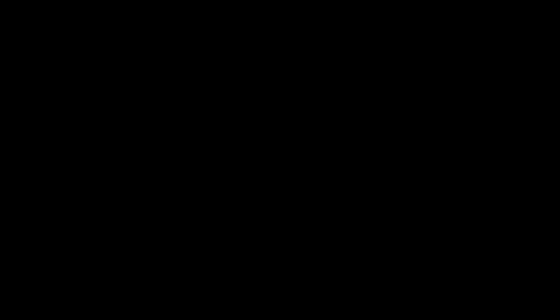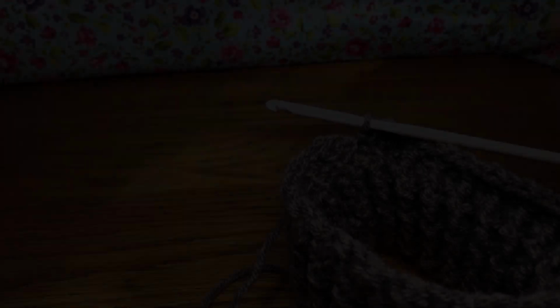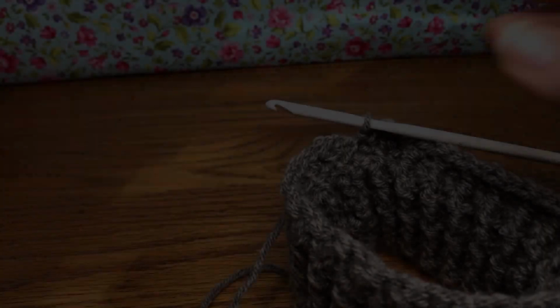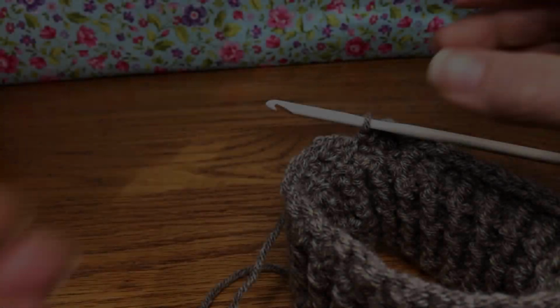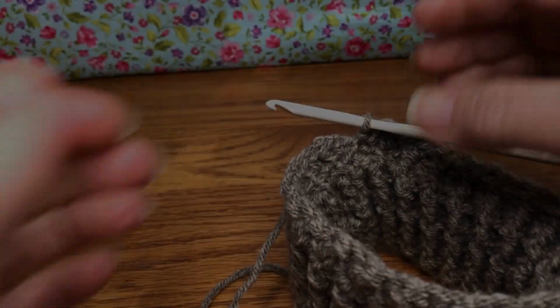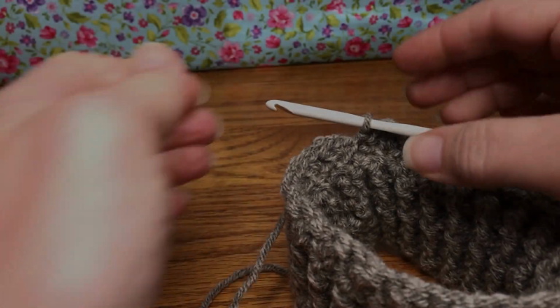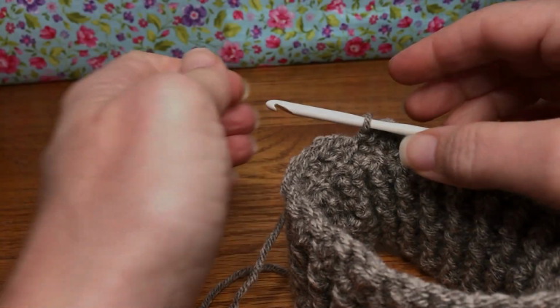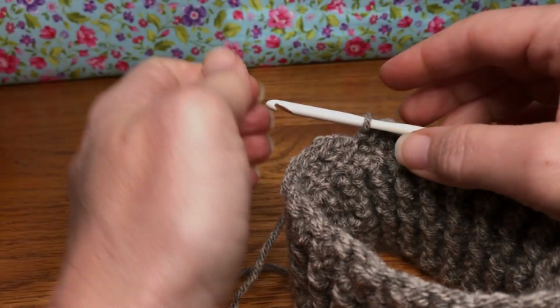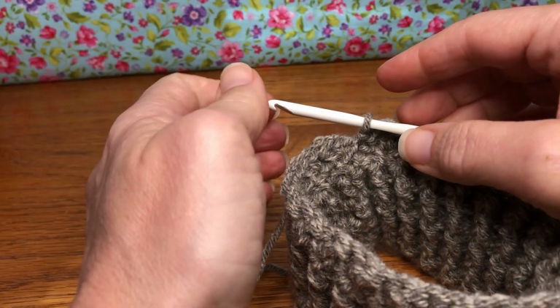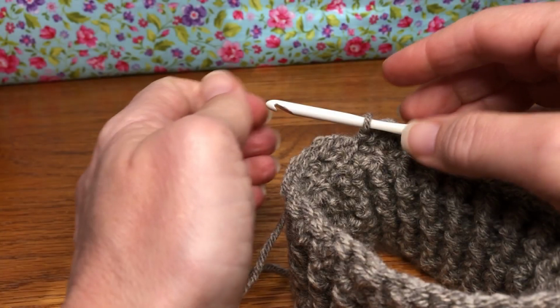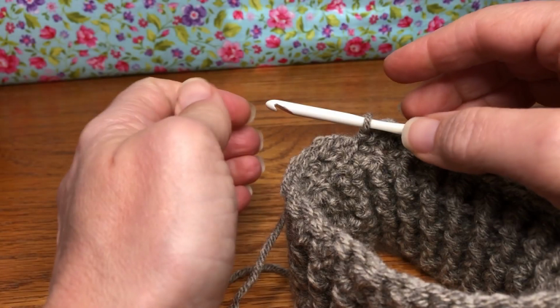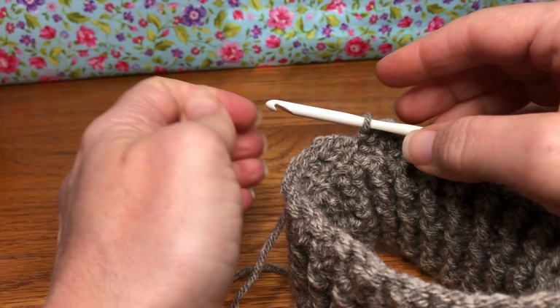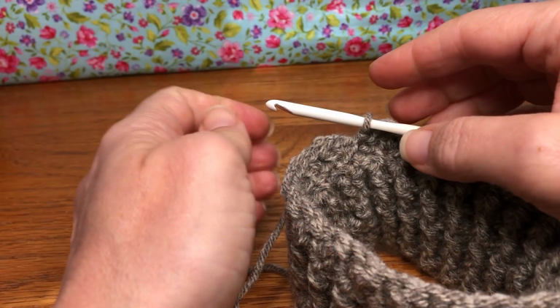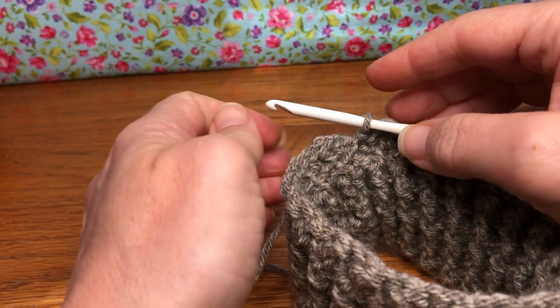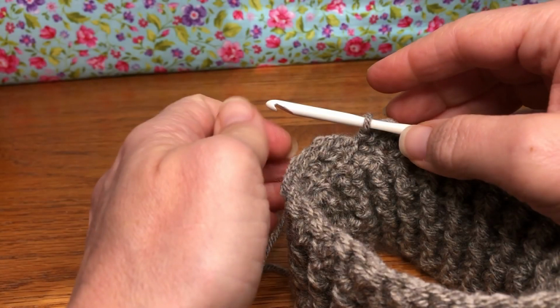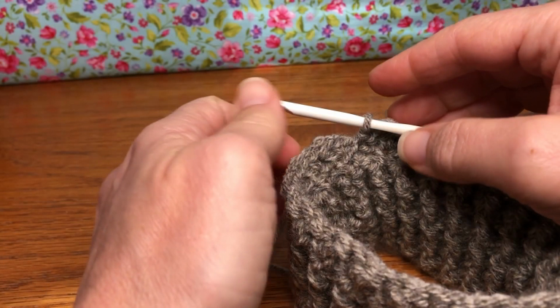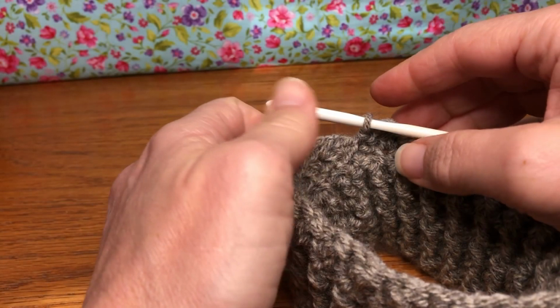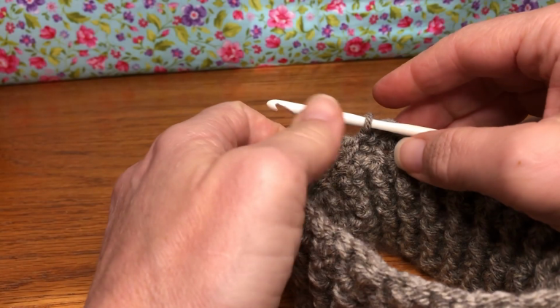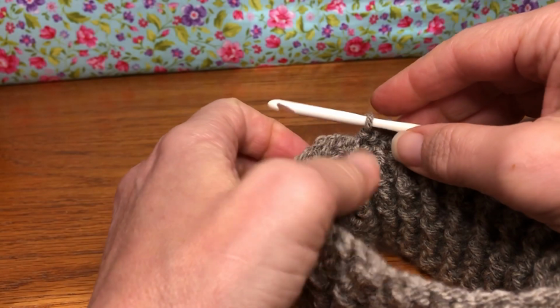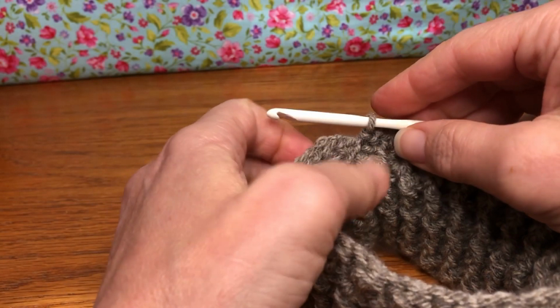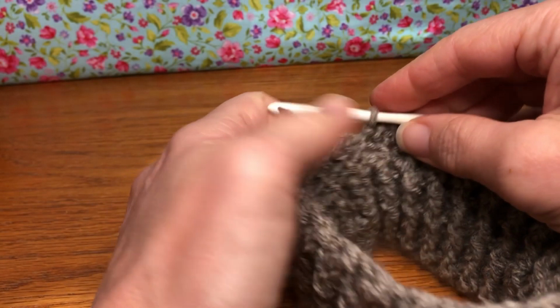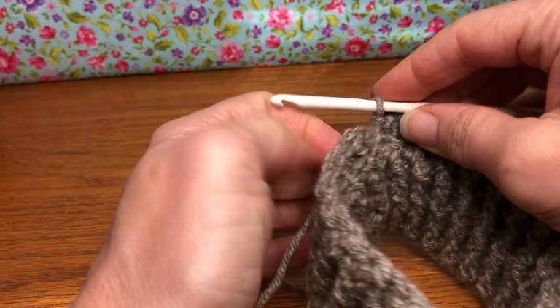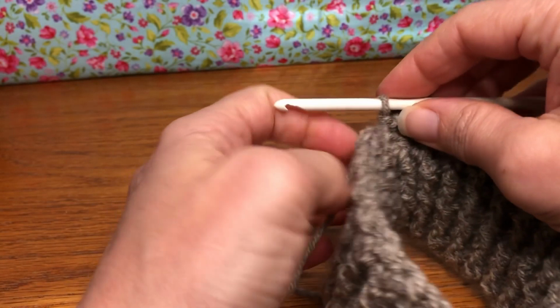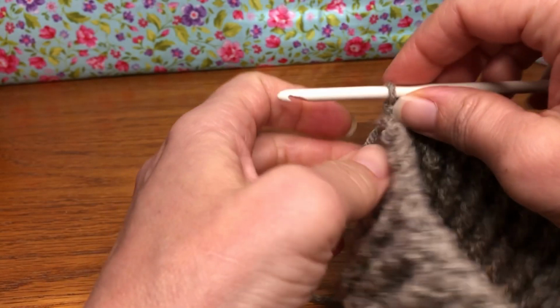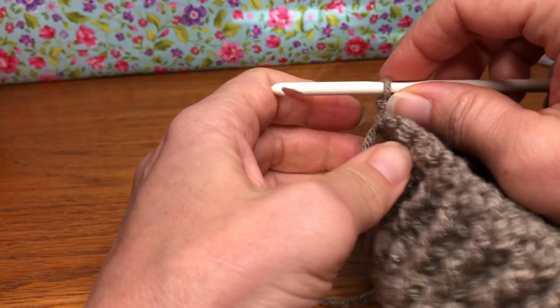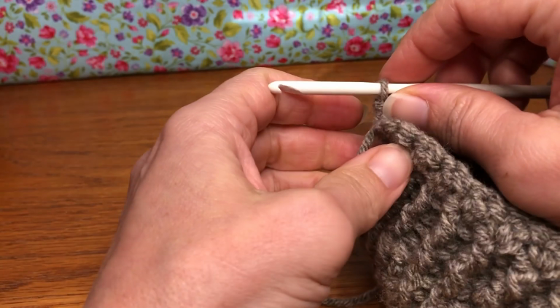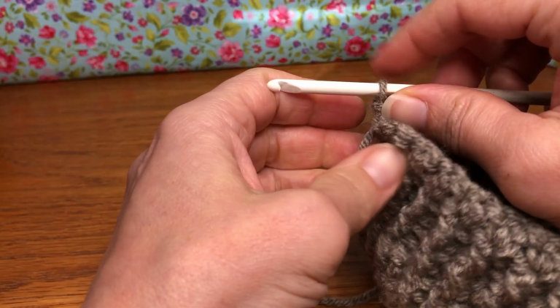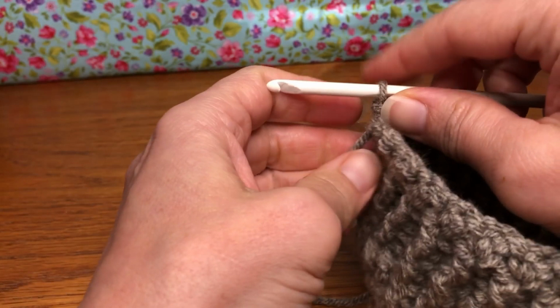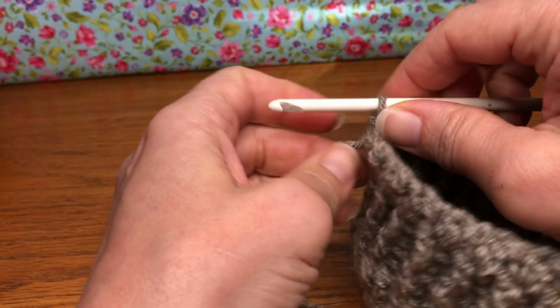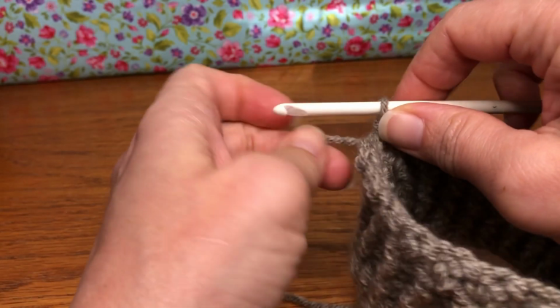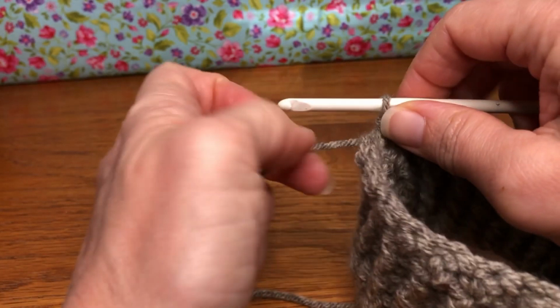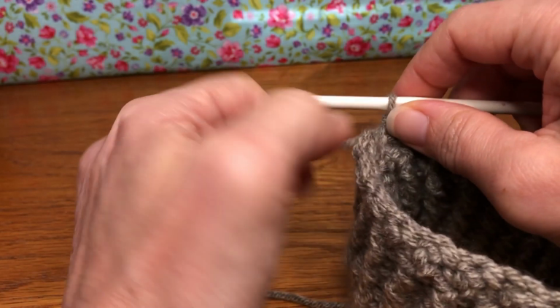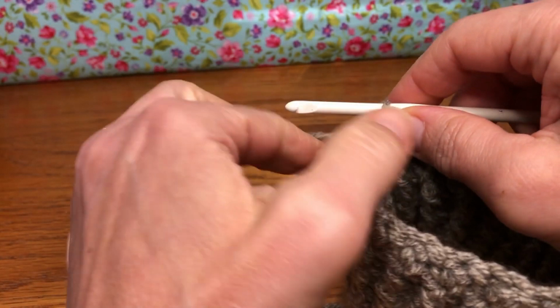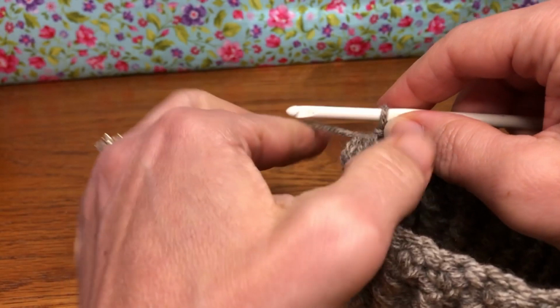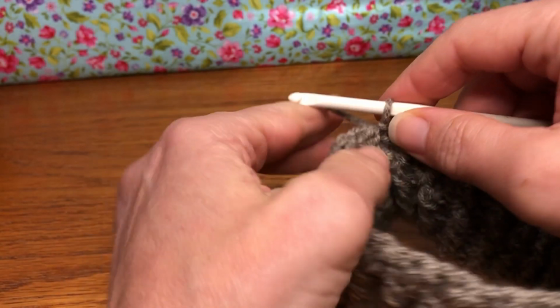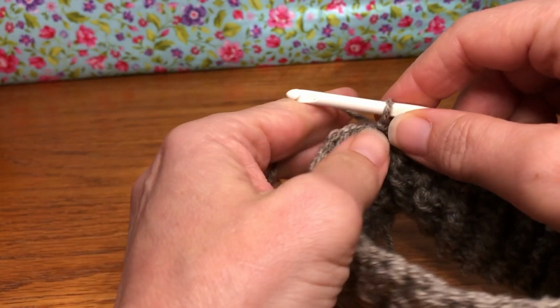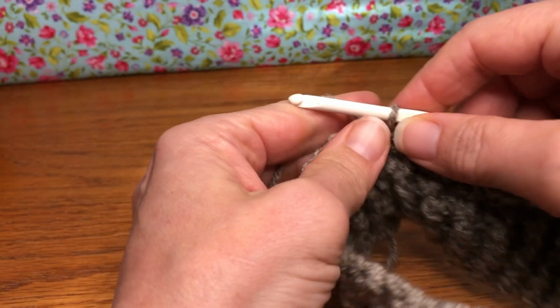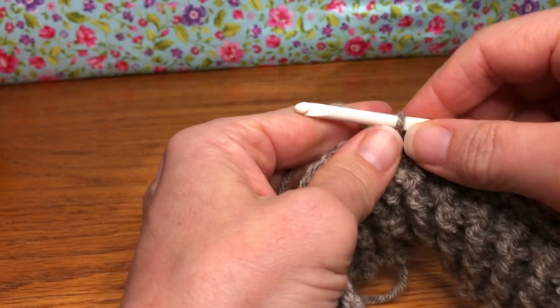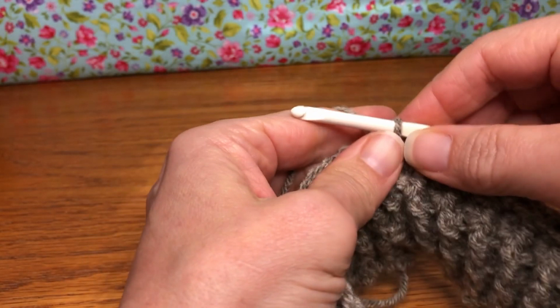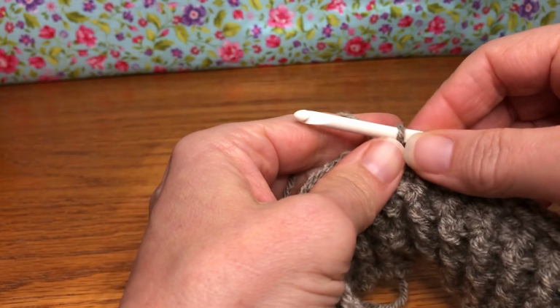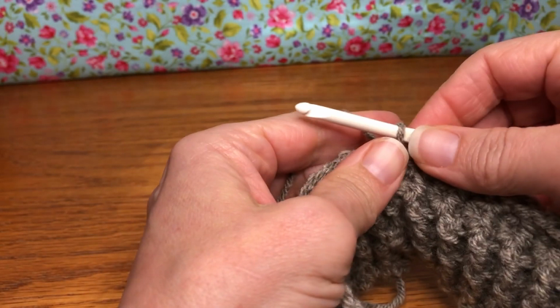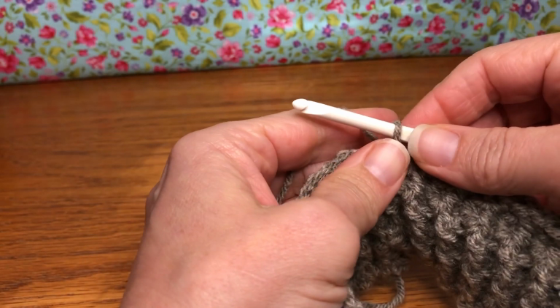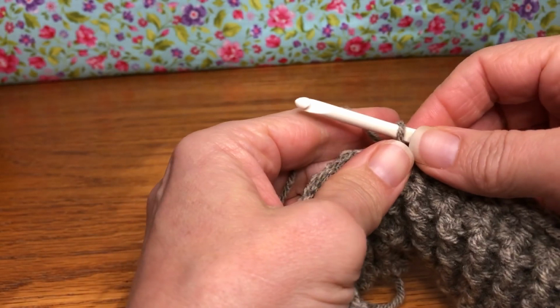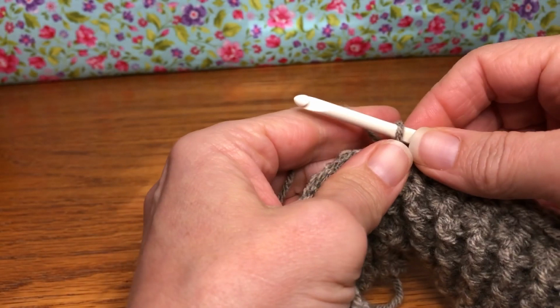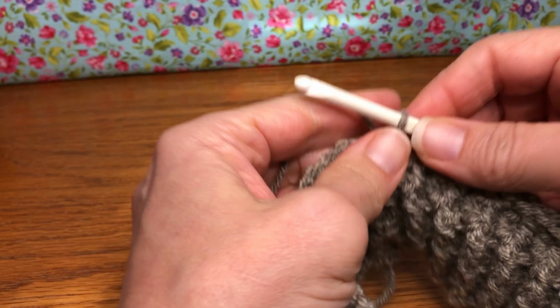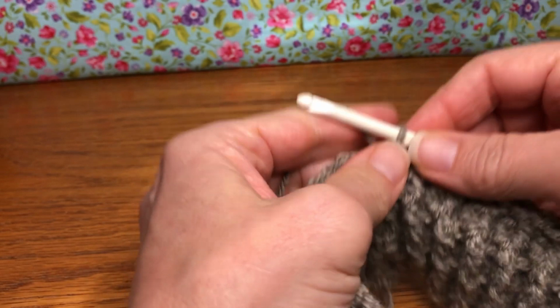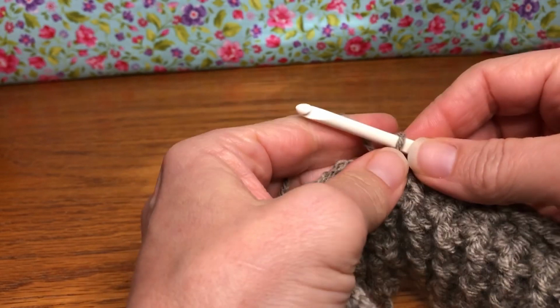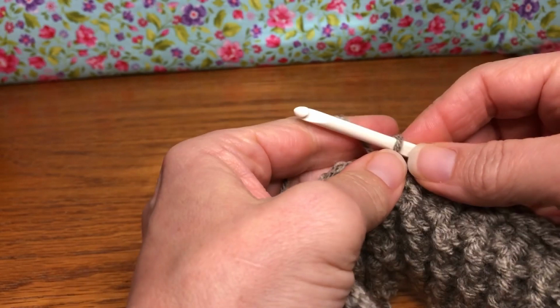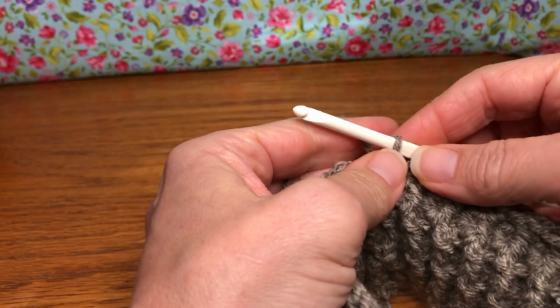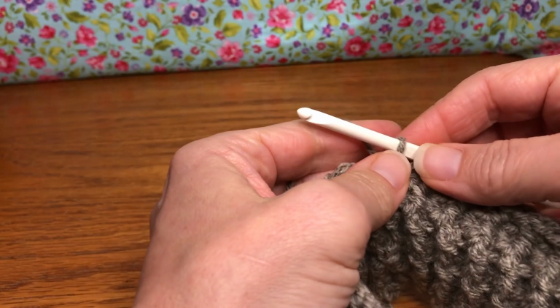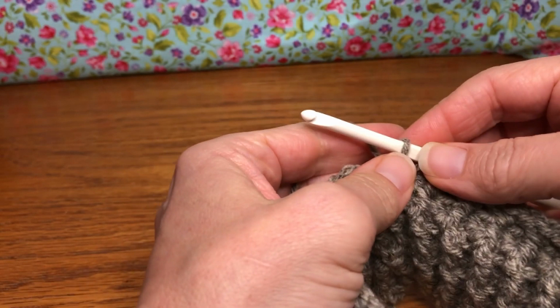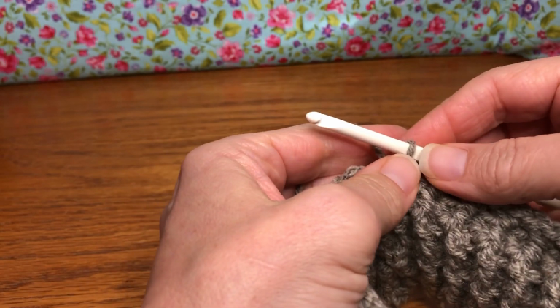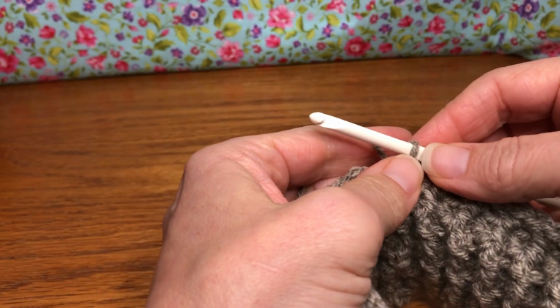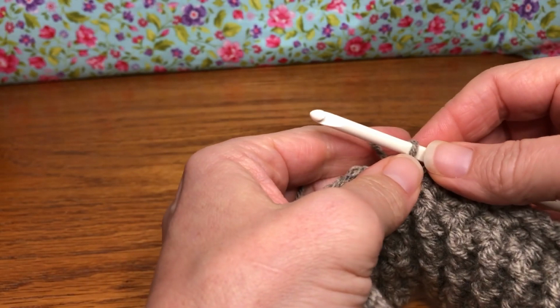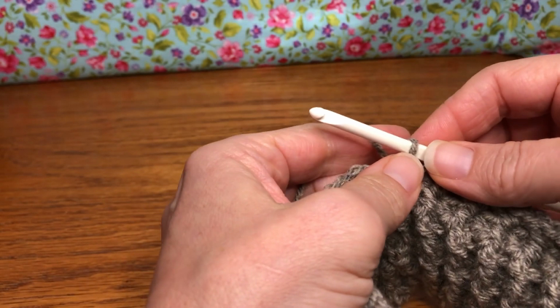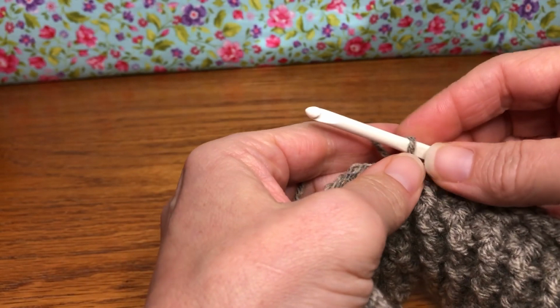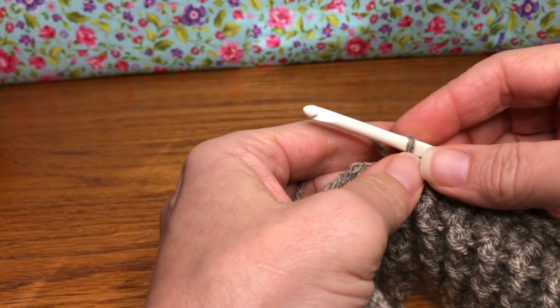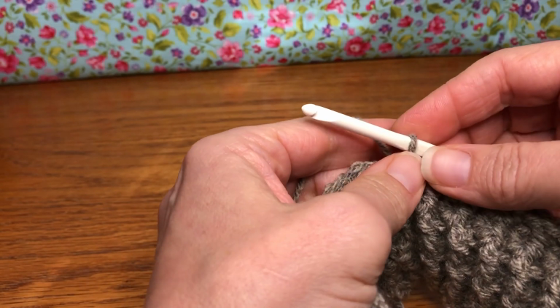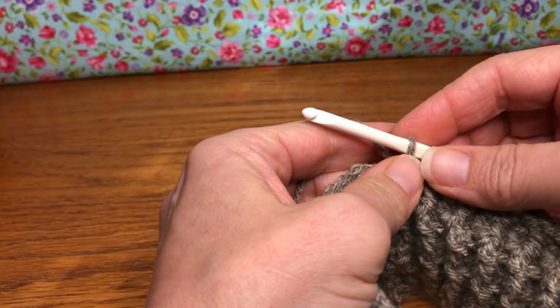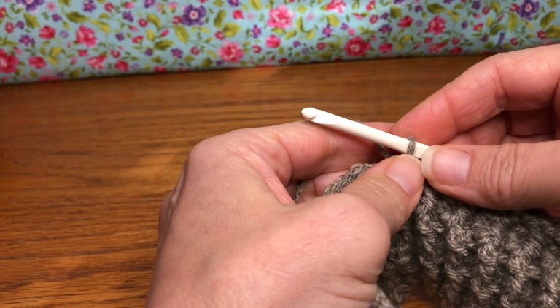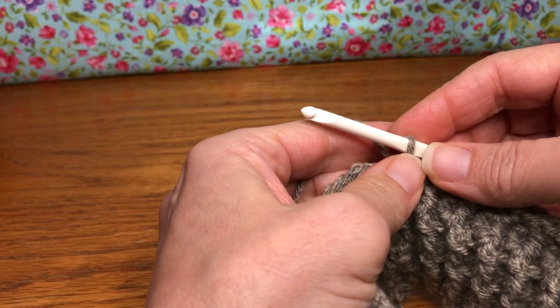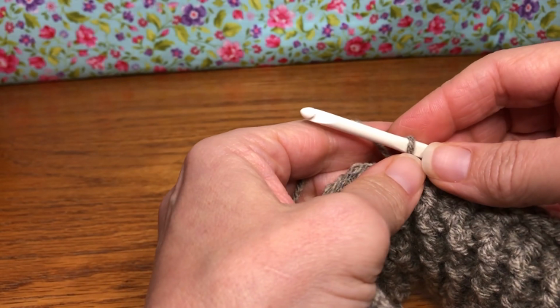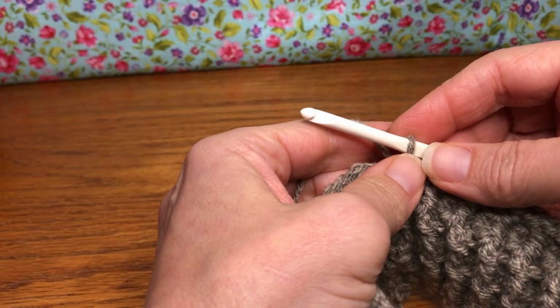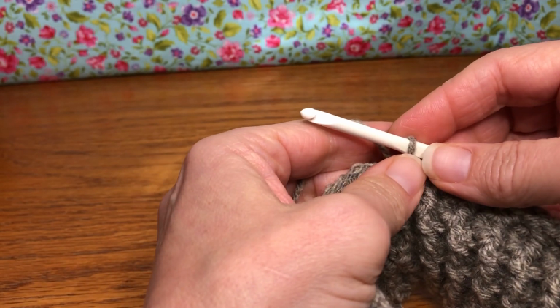Hello crochet friends! Welcome back! We're working on our dog sweater and we are on round 10, working on the body.